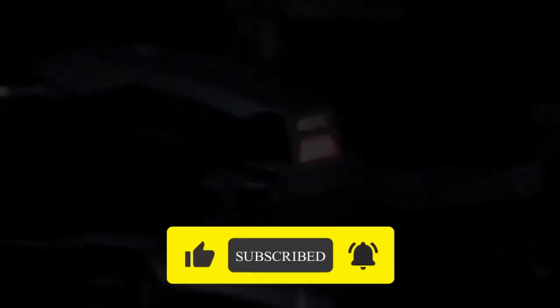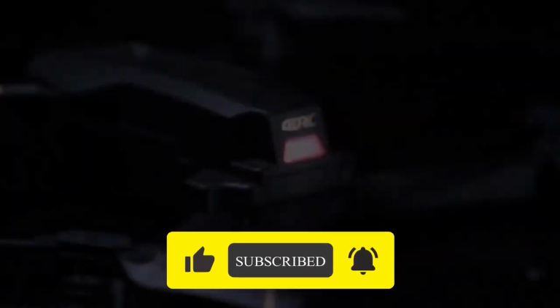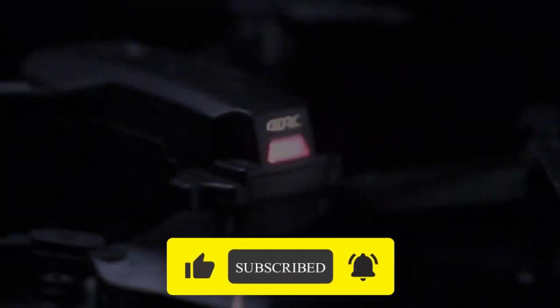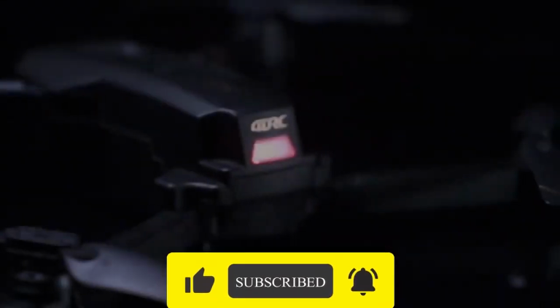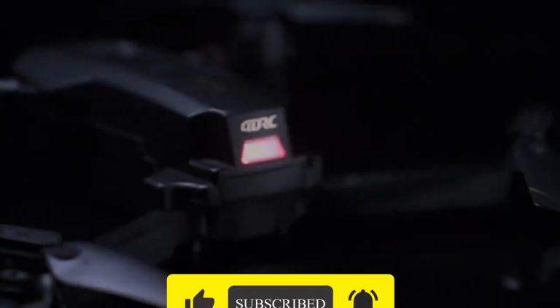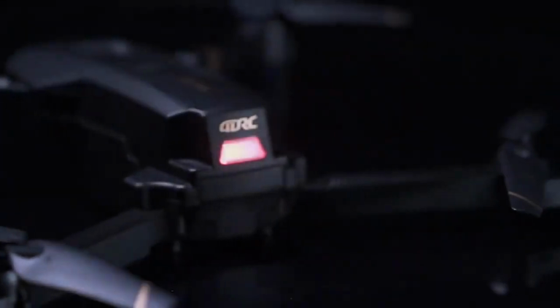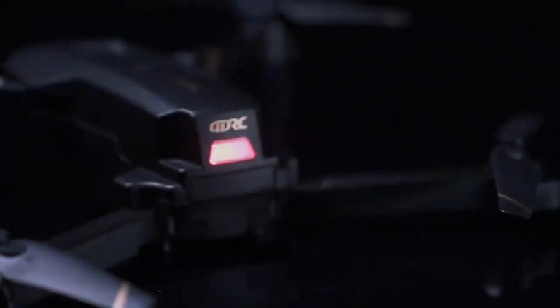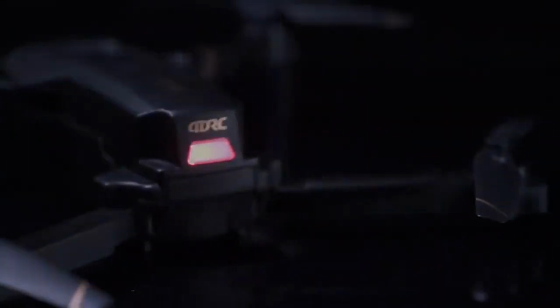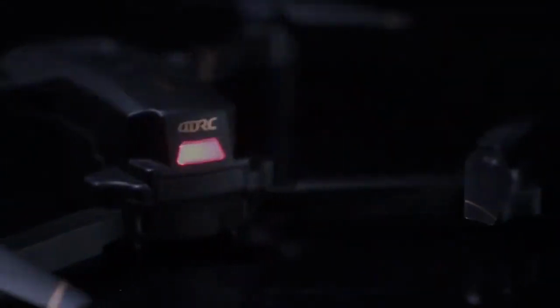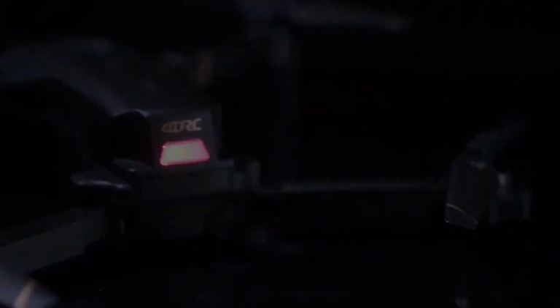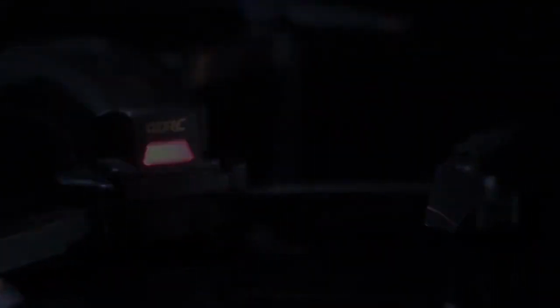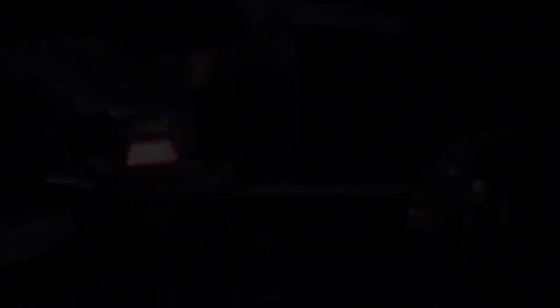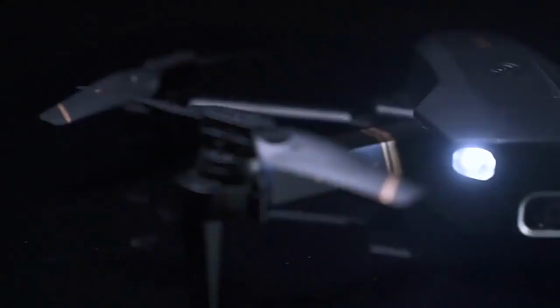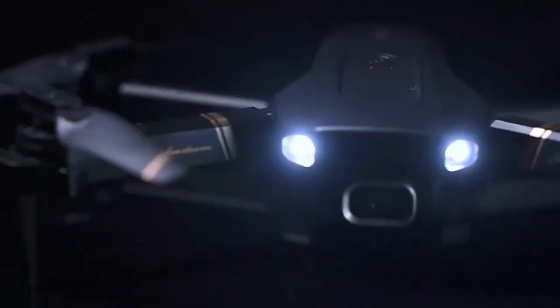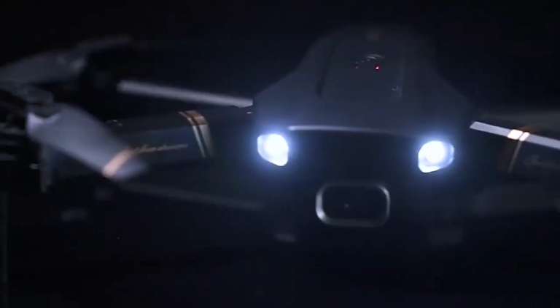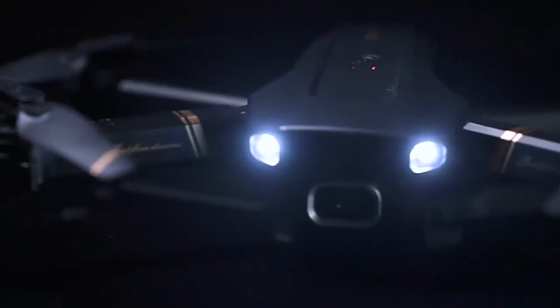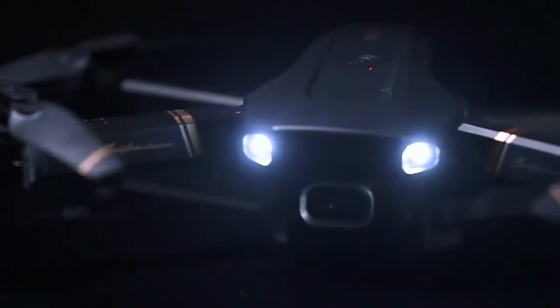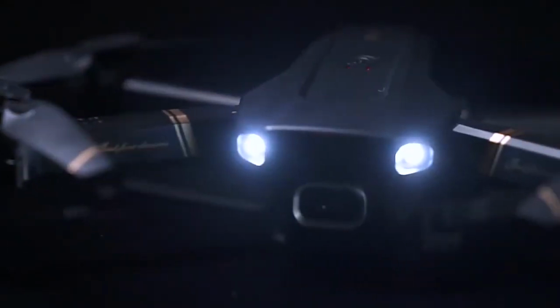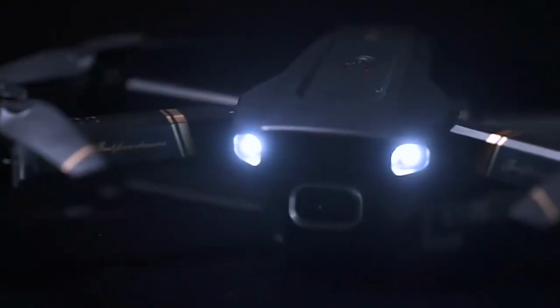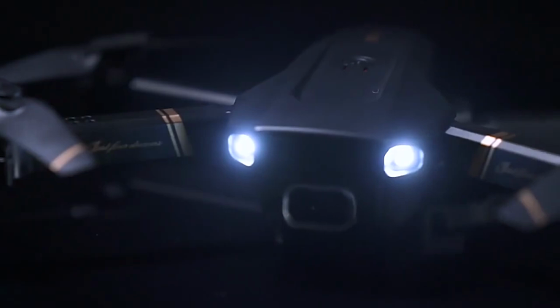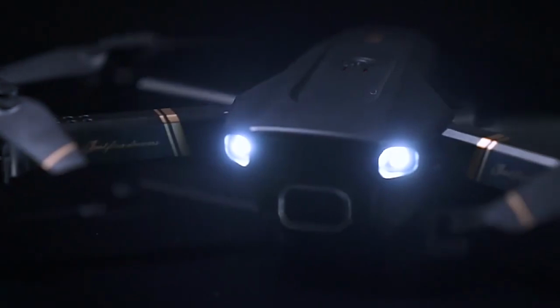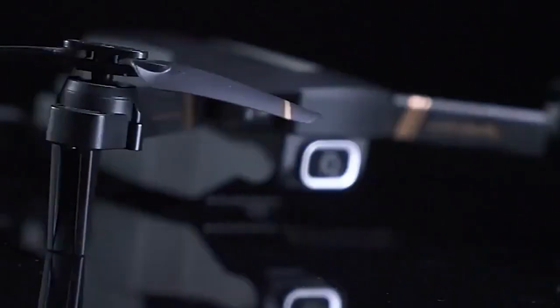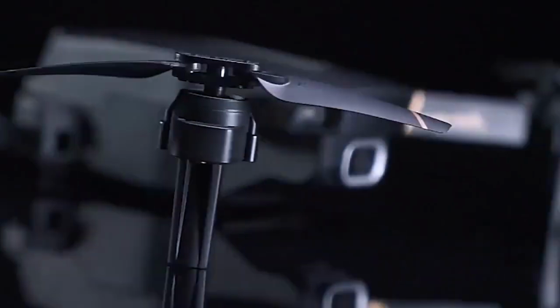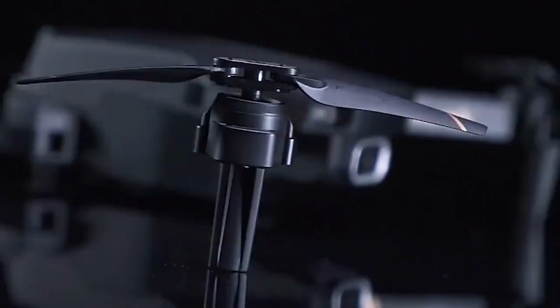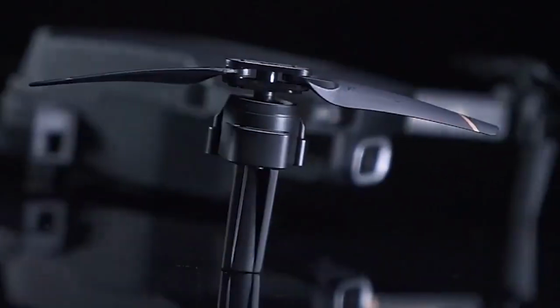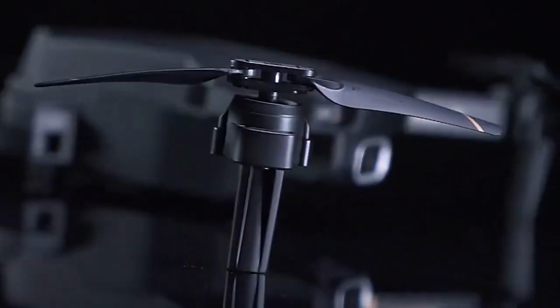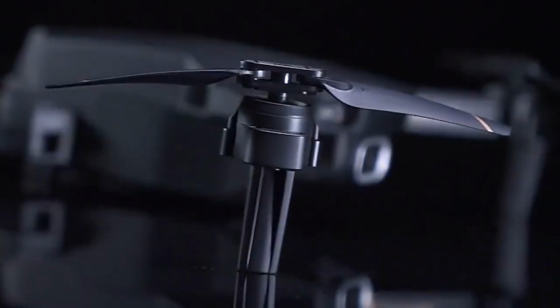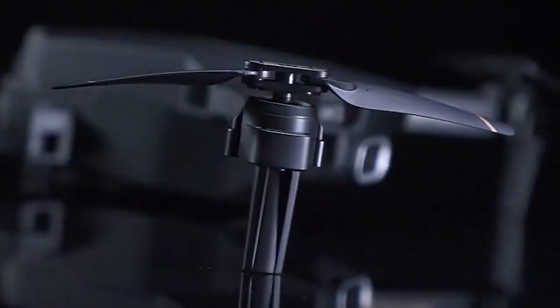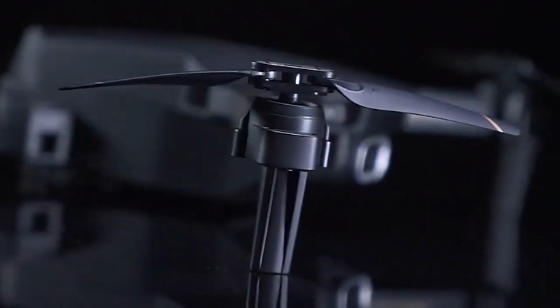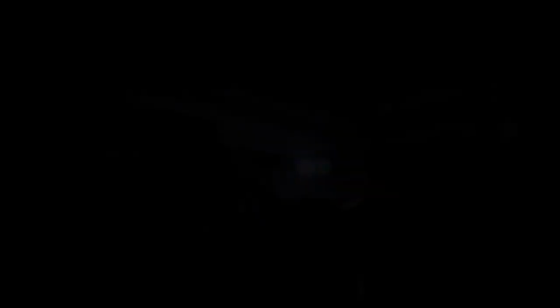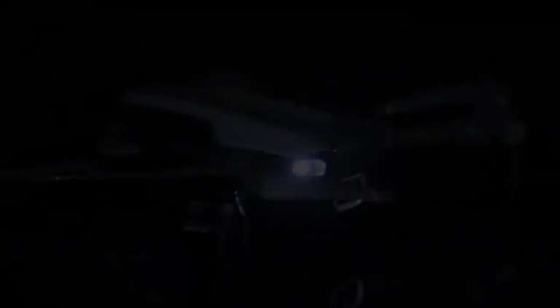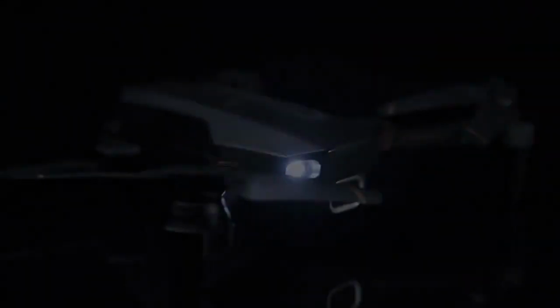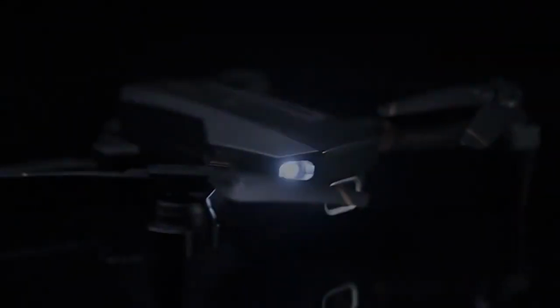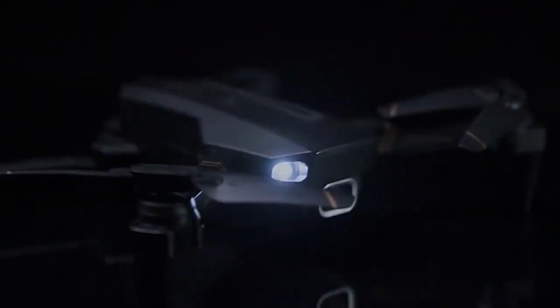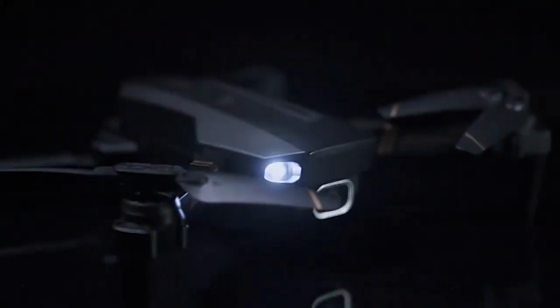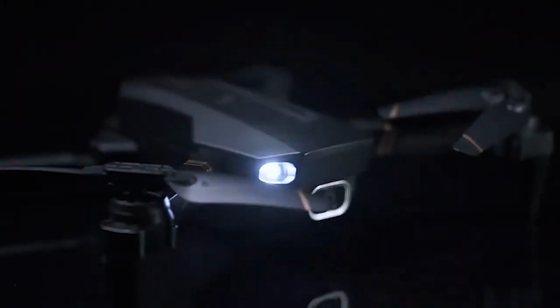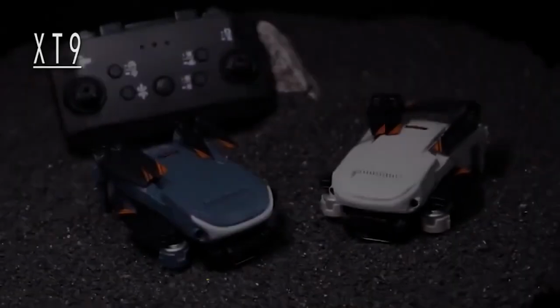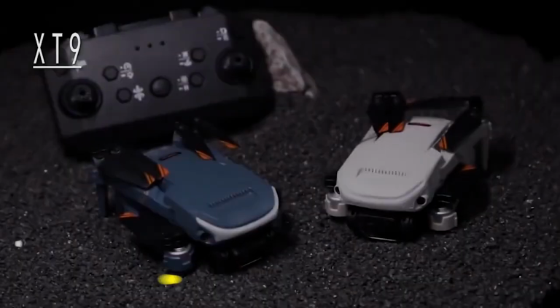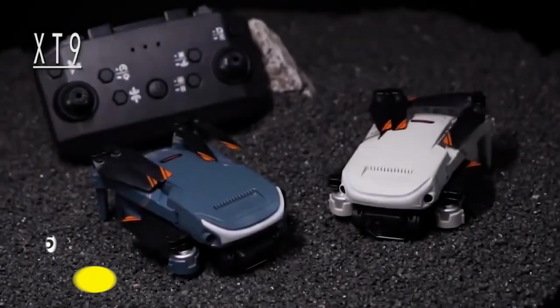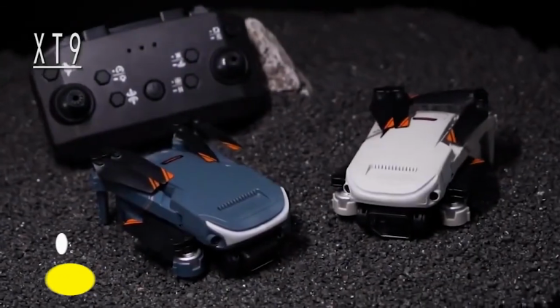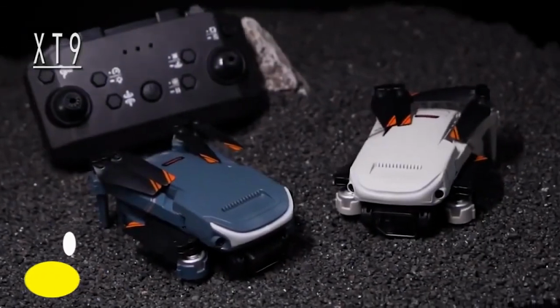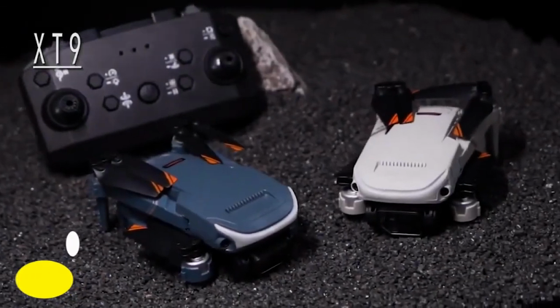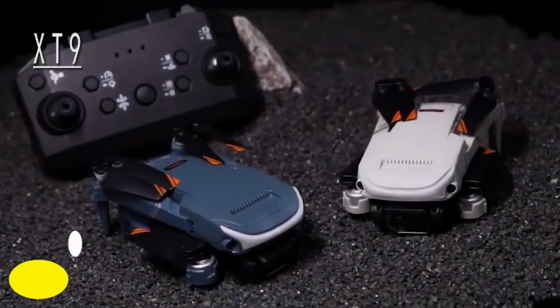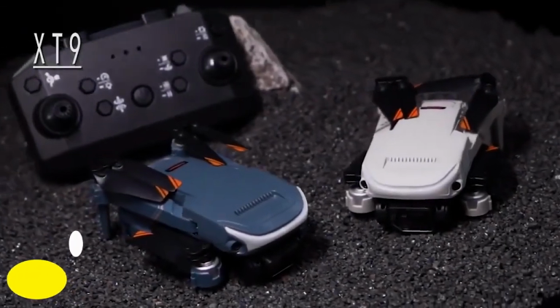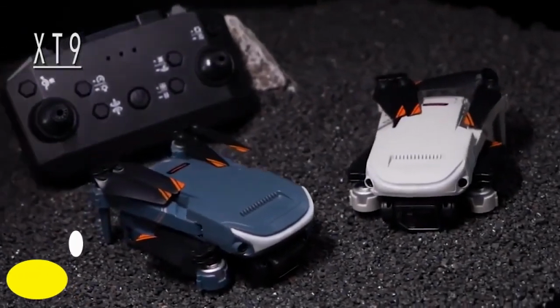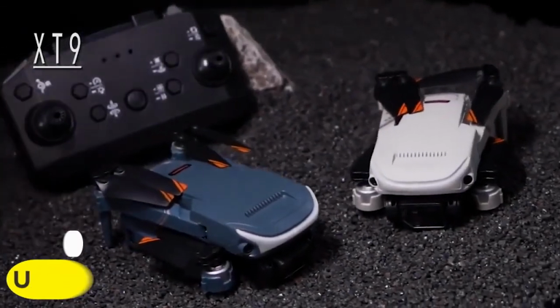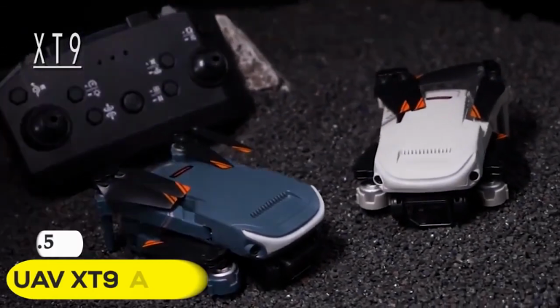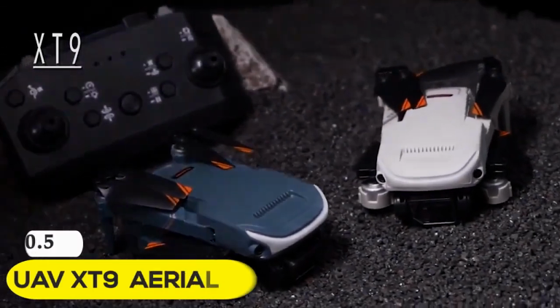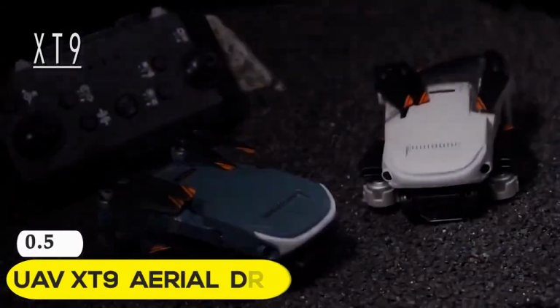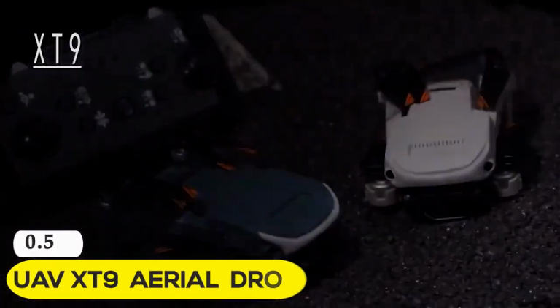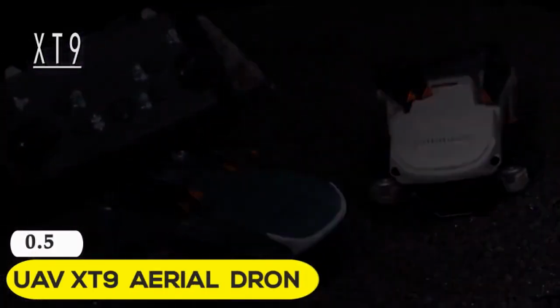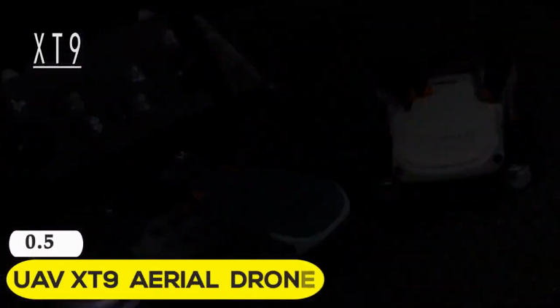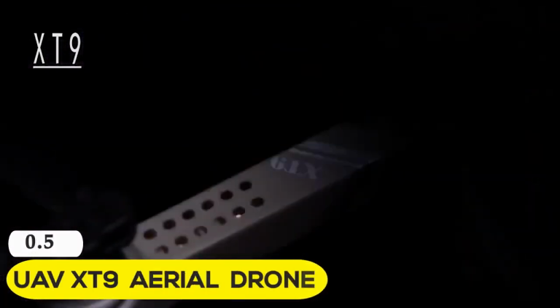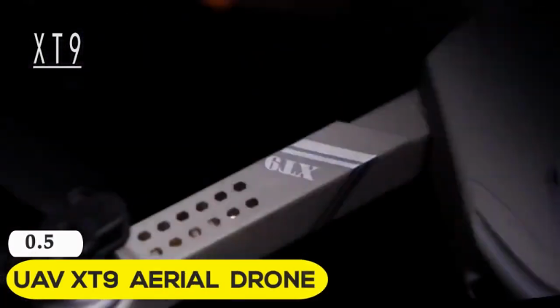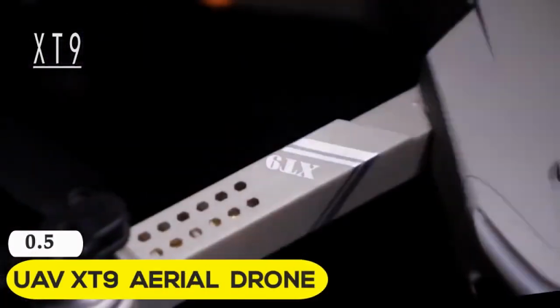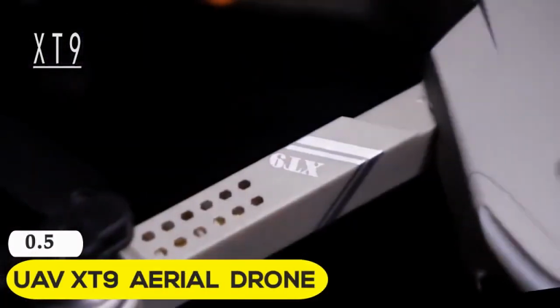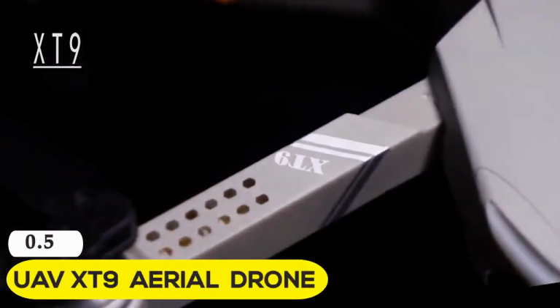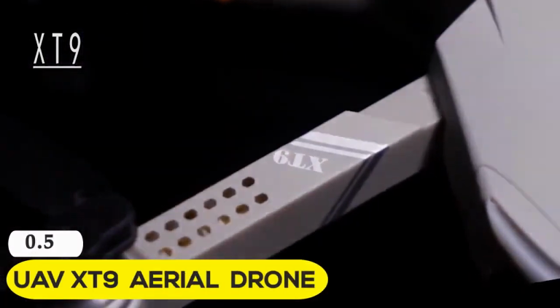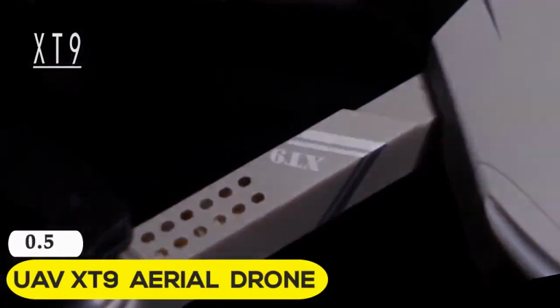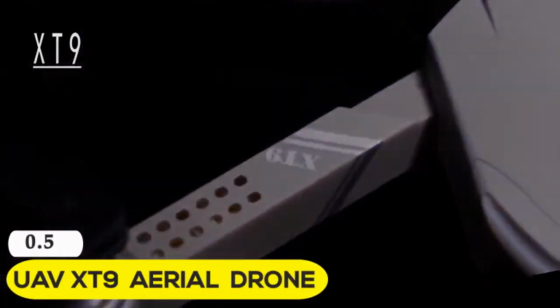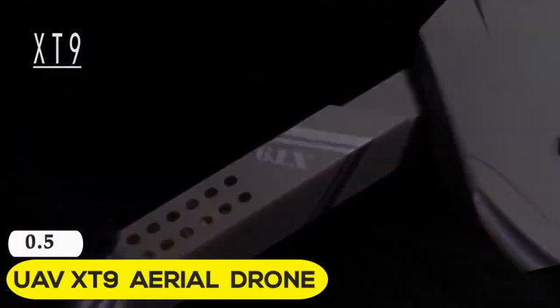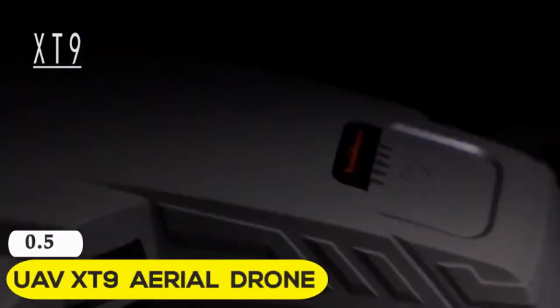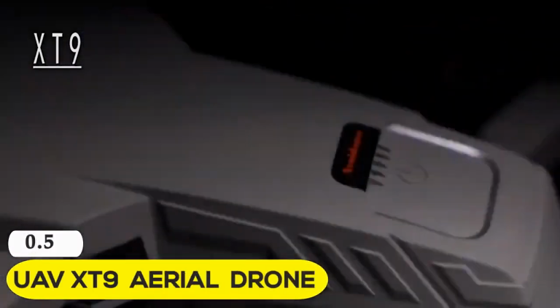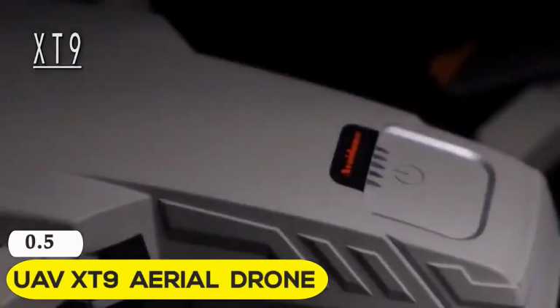We upload multiple videos a week. Now let's get started. We can start things off with the UEV-XD9 aerial drone.